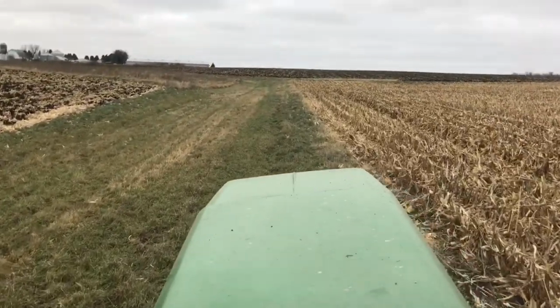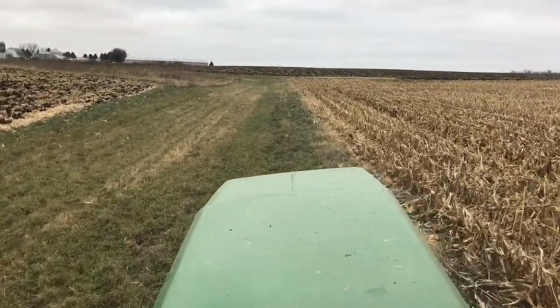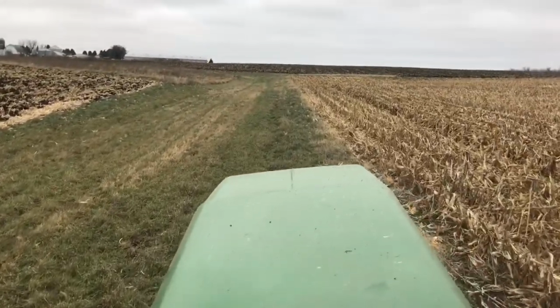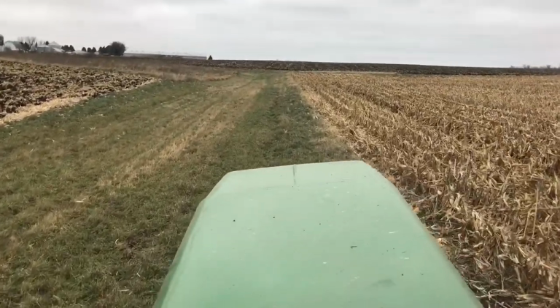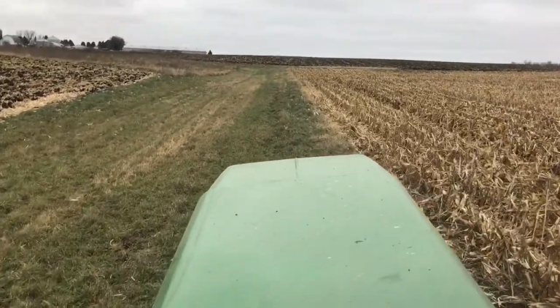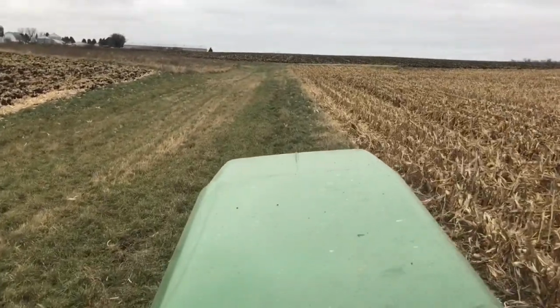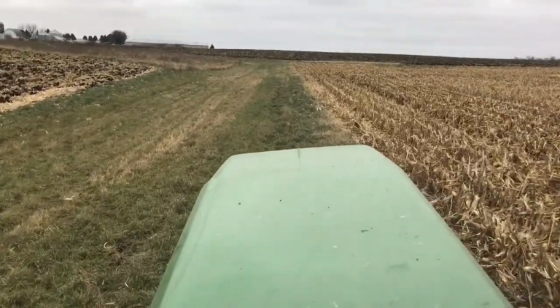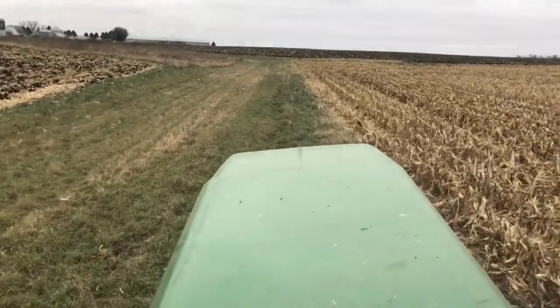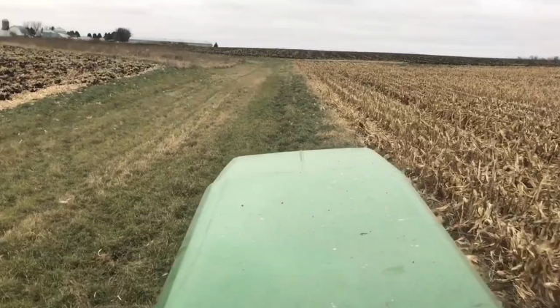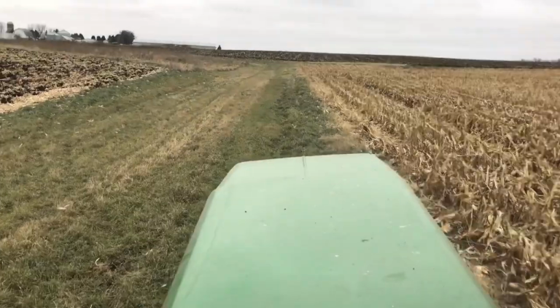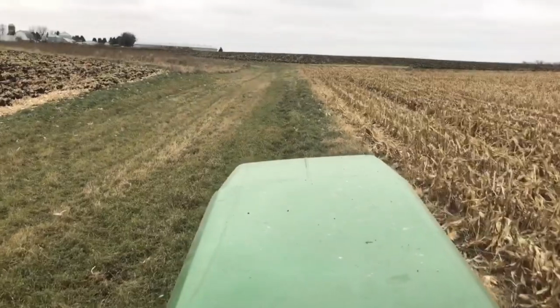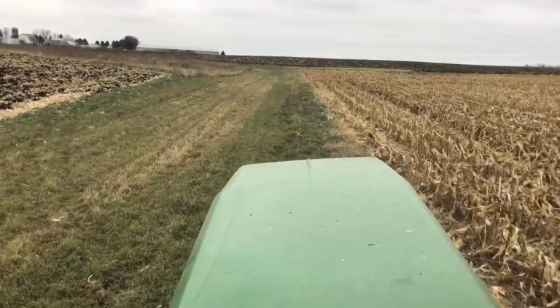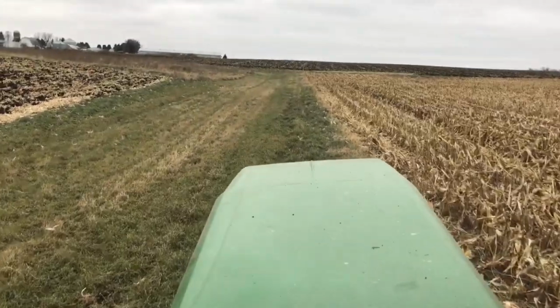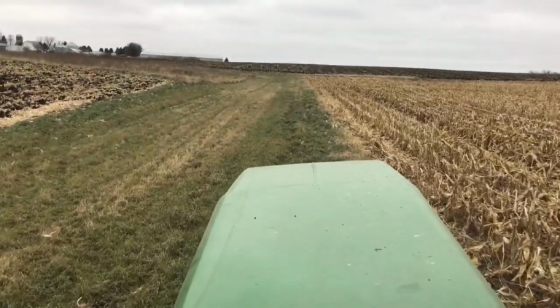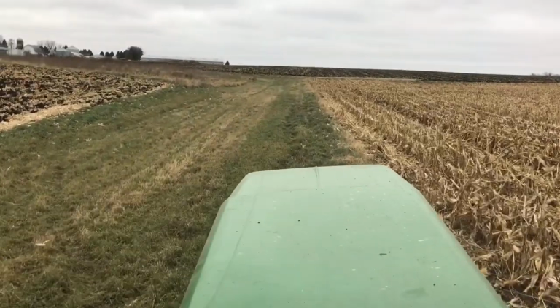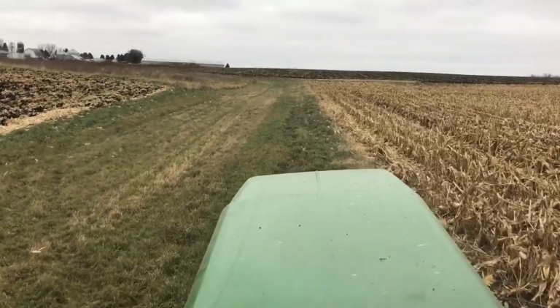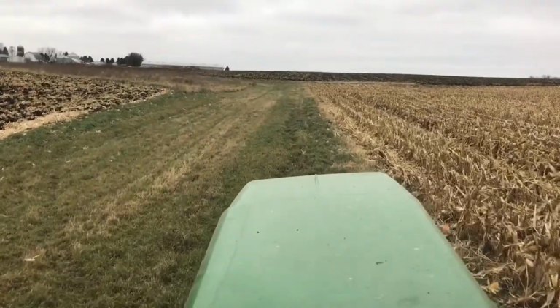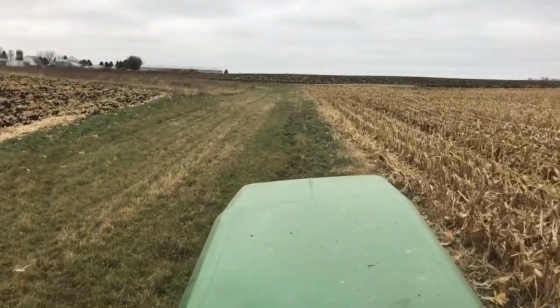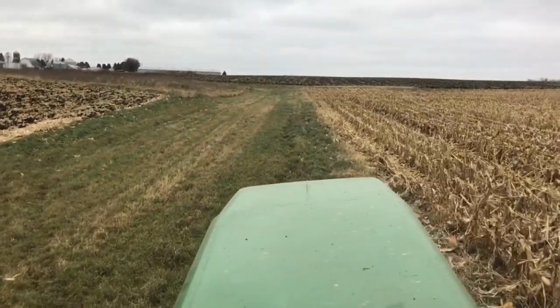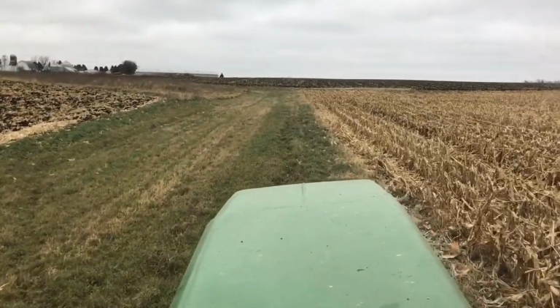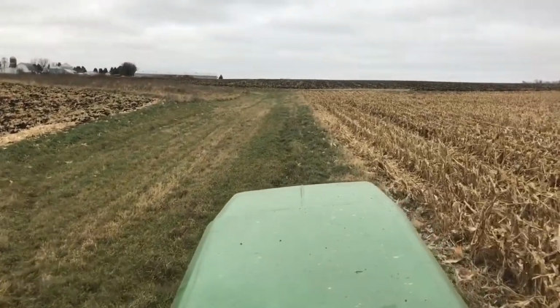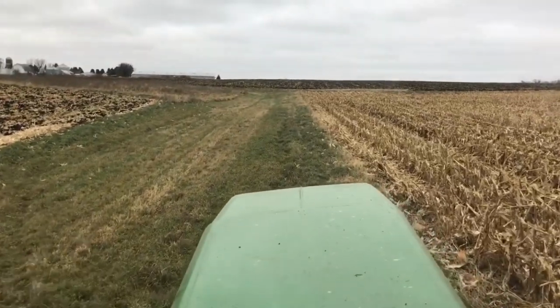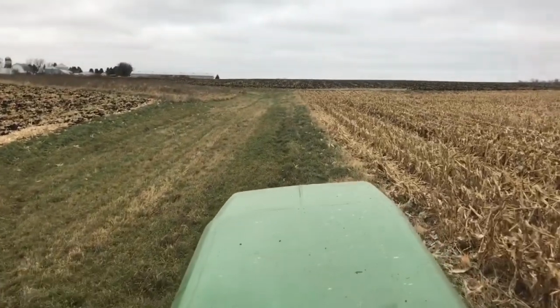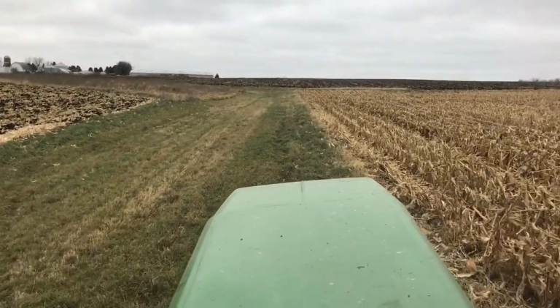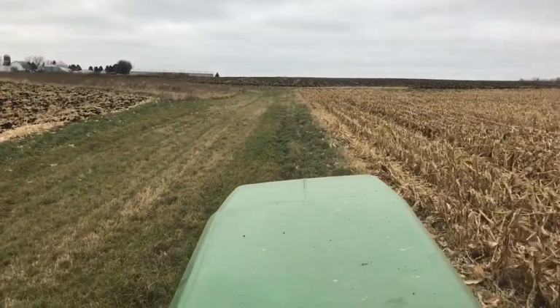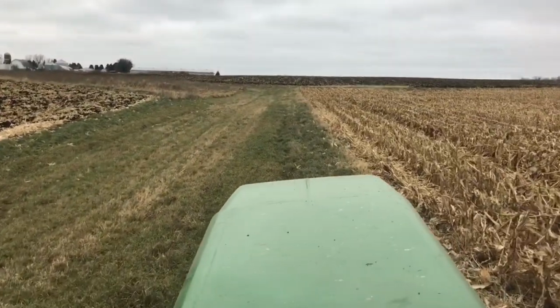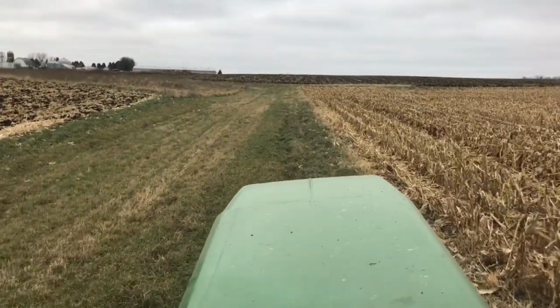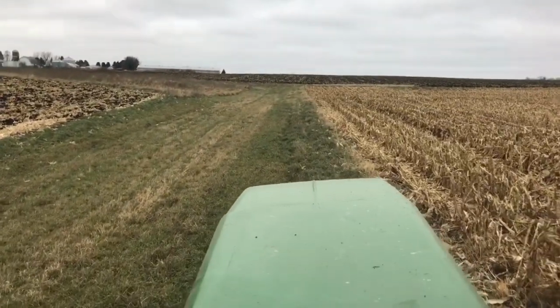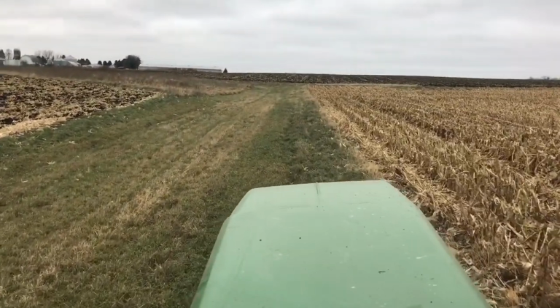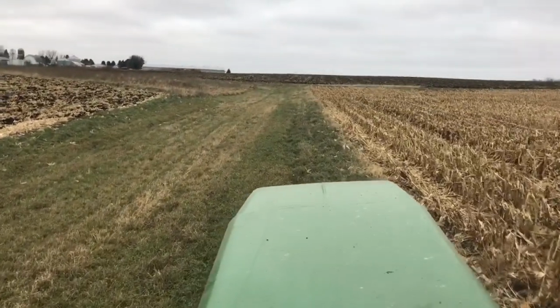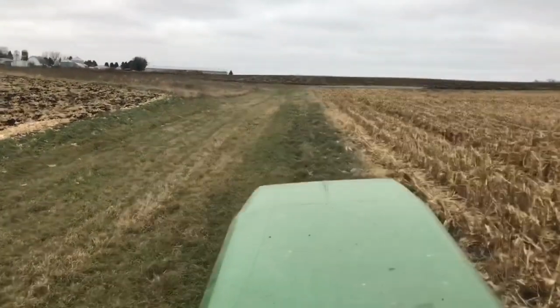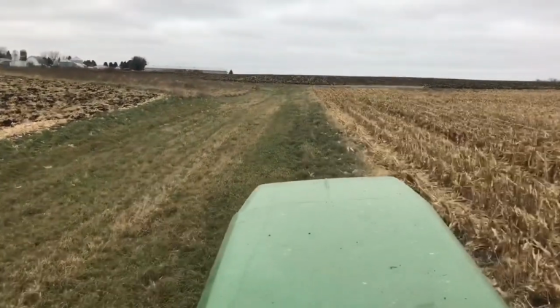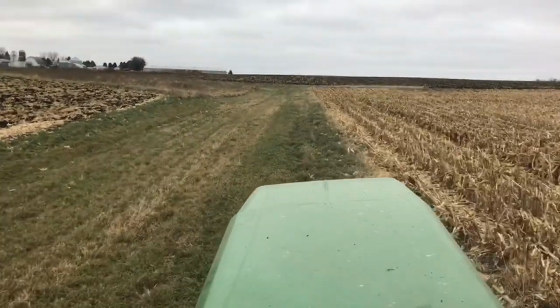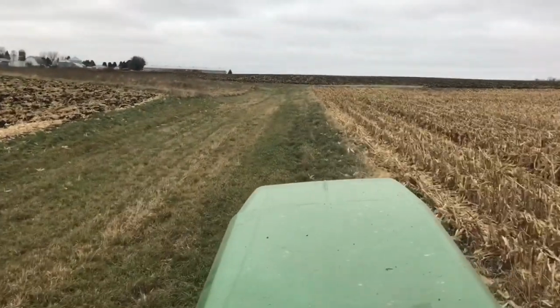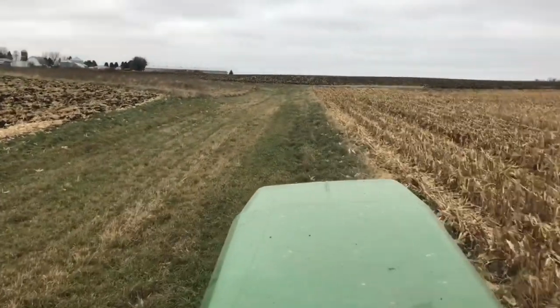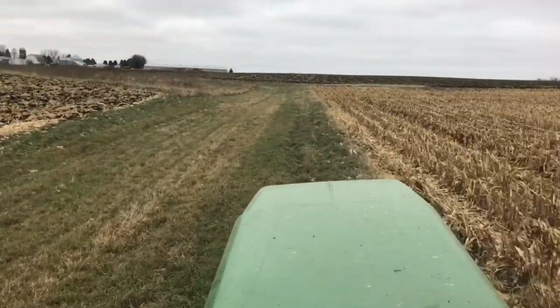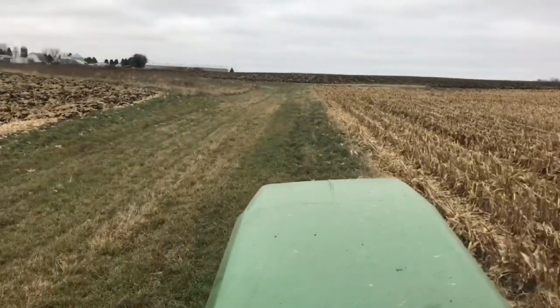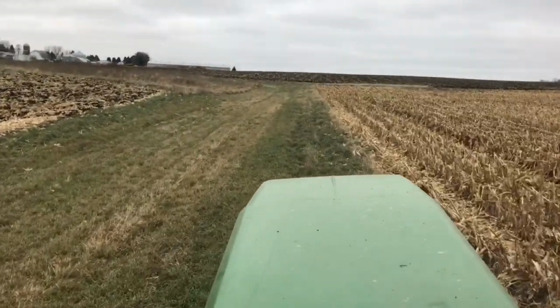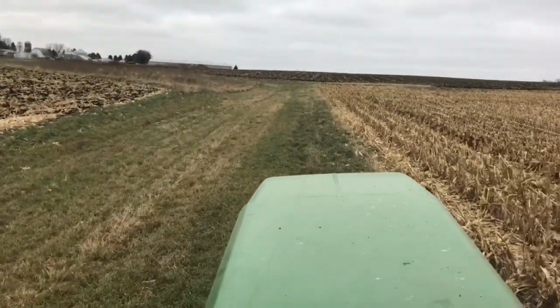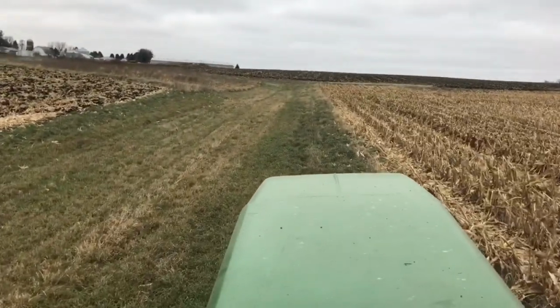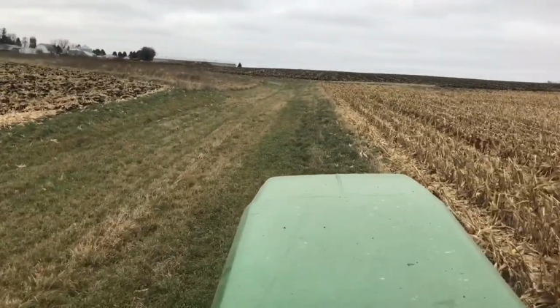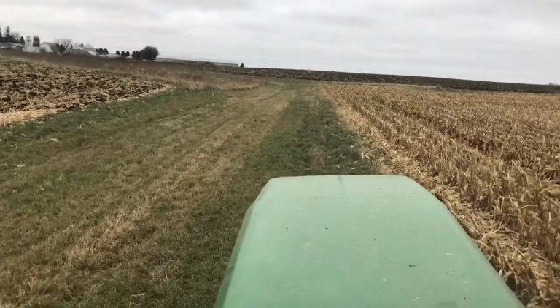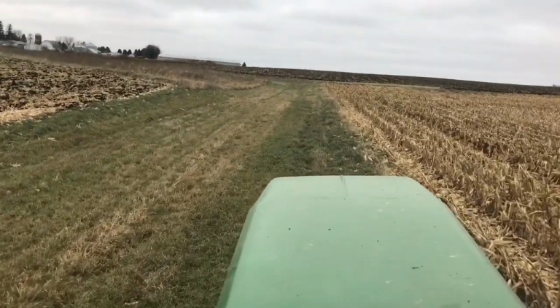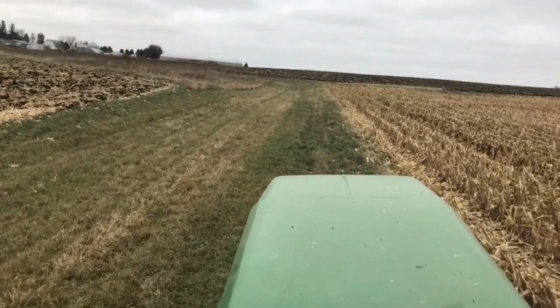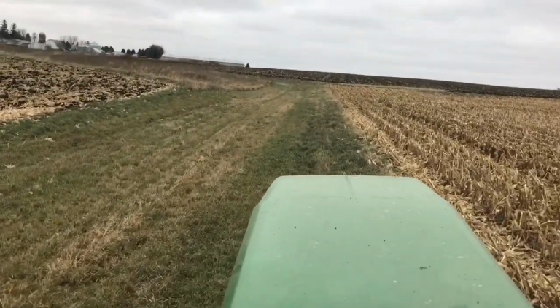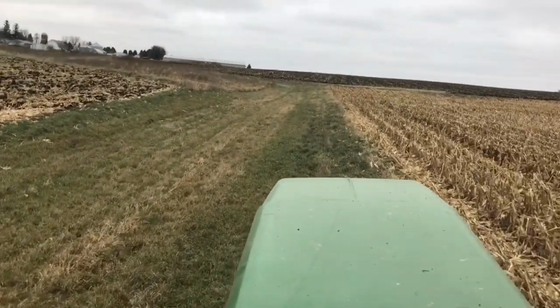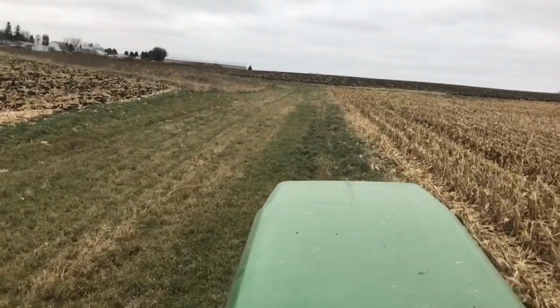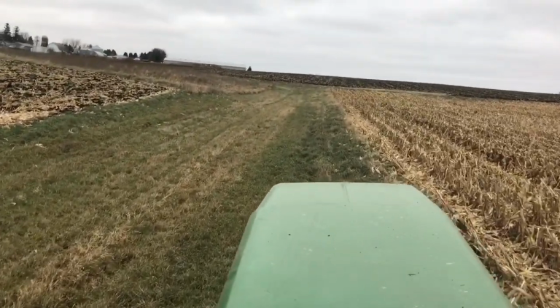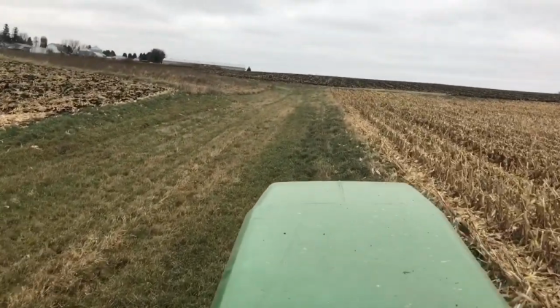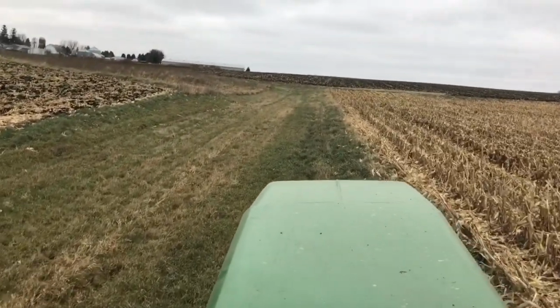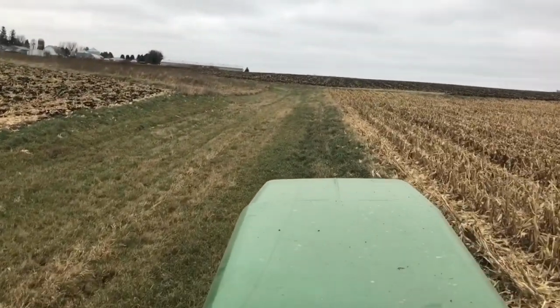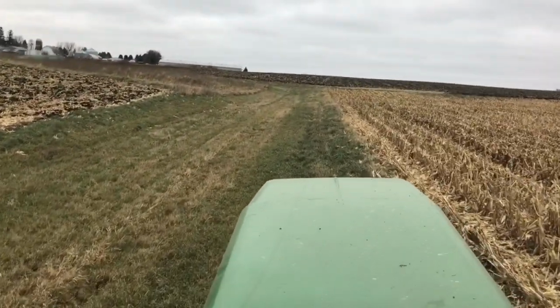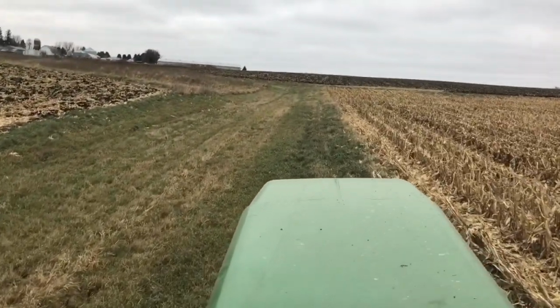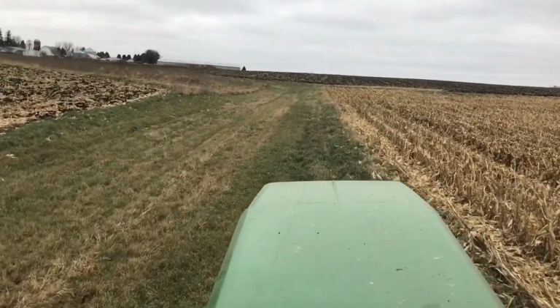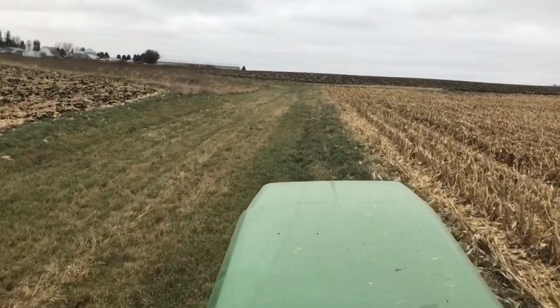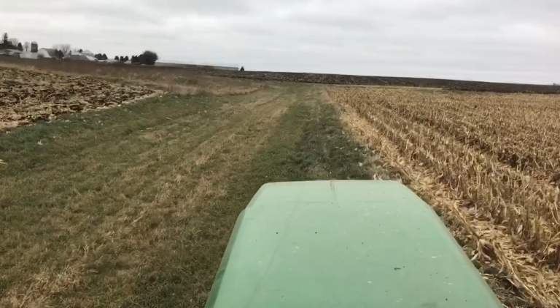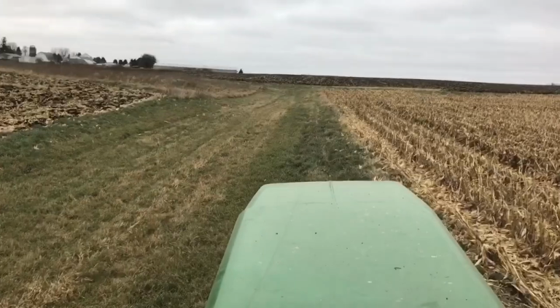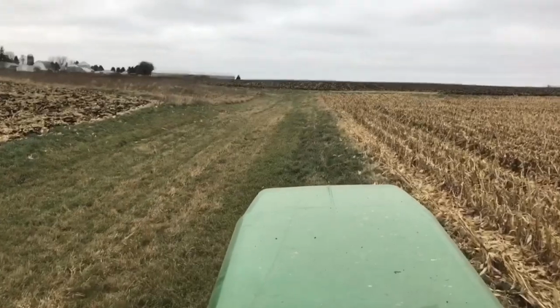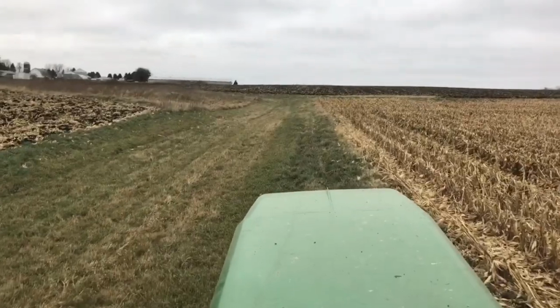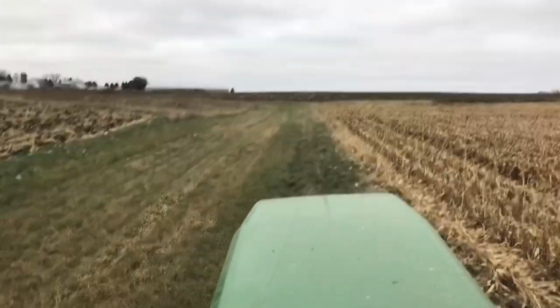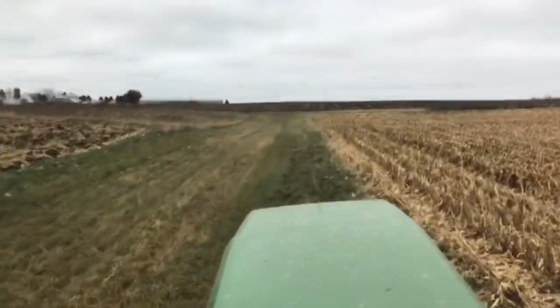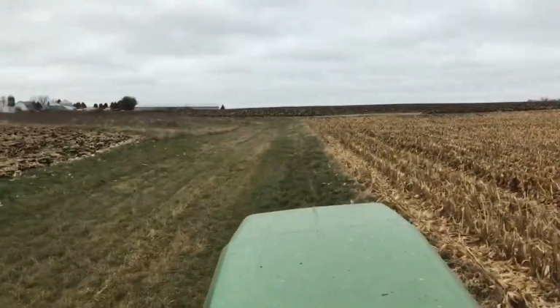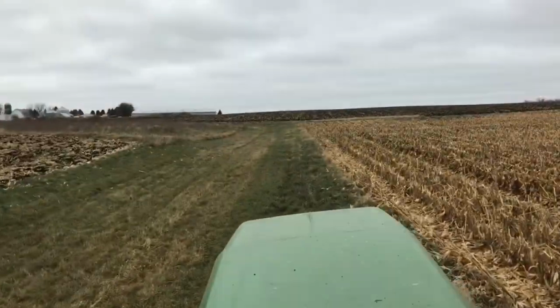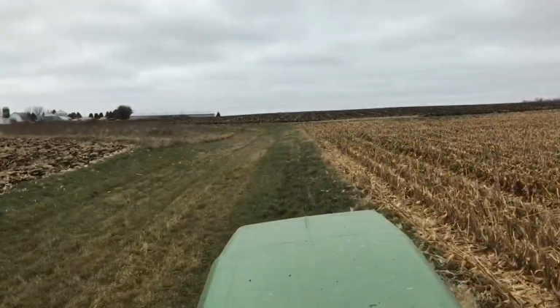We'll work this weekend — maybe we'll rip on Saturday, maybe not. I'm going to help build a retaining wall on Sunday, I think is the plan.